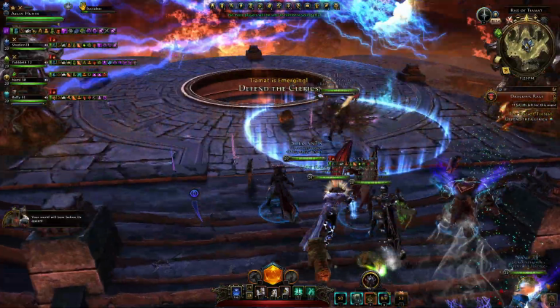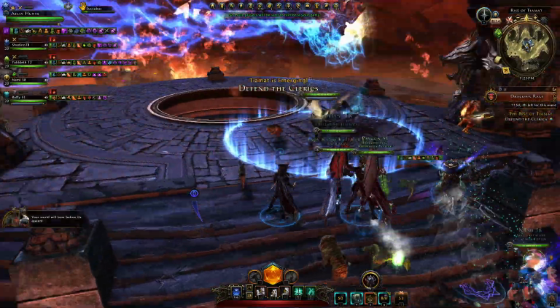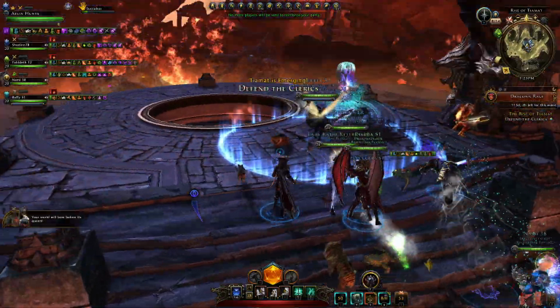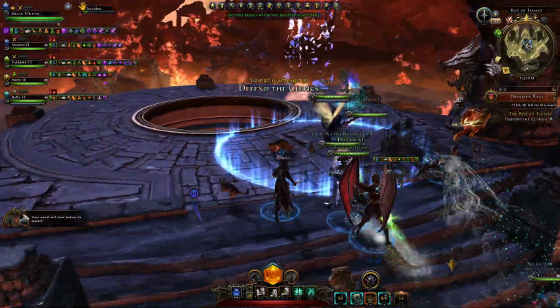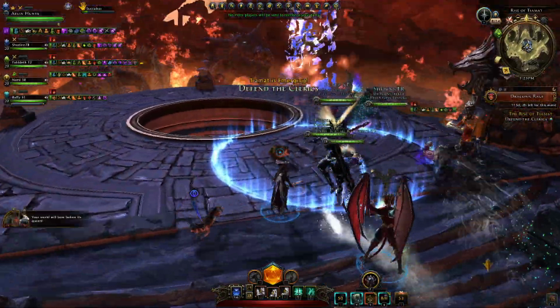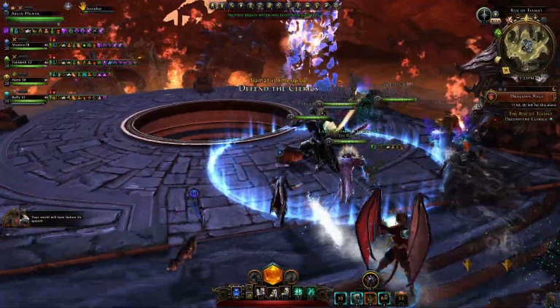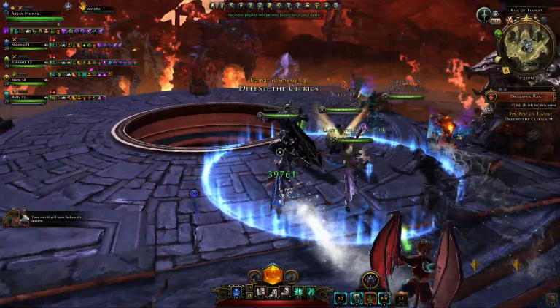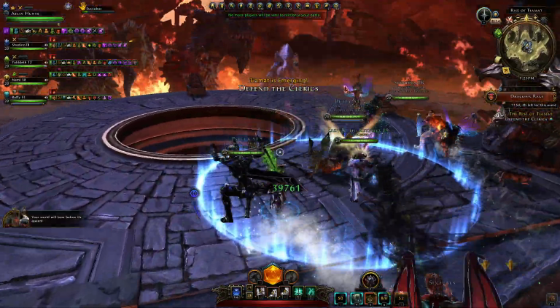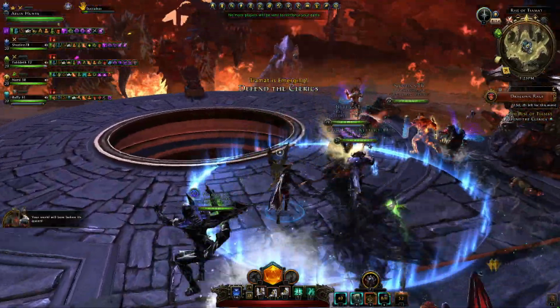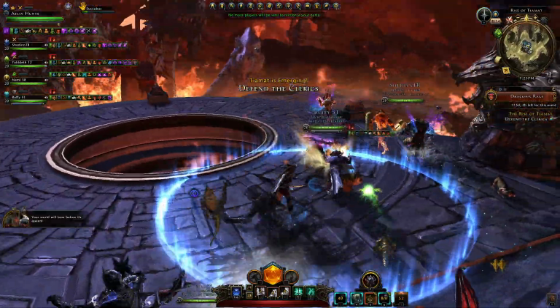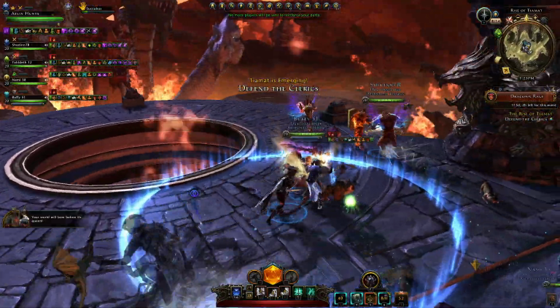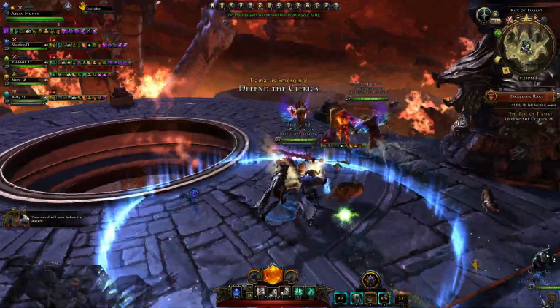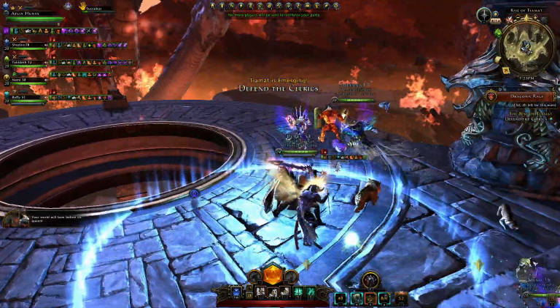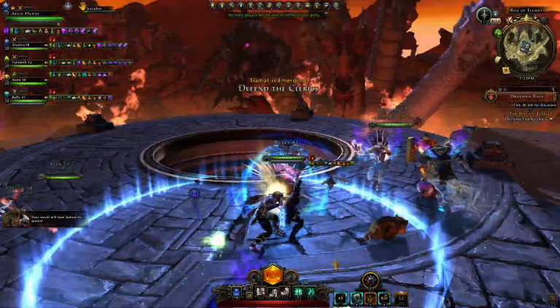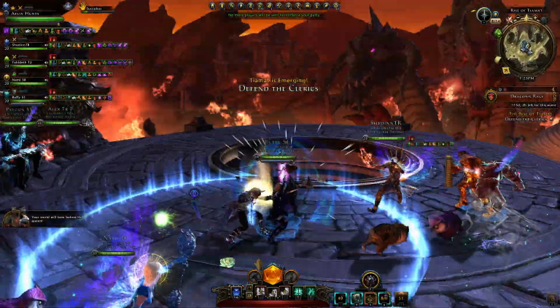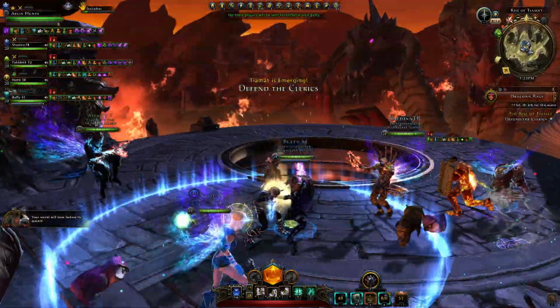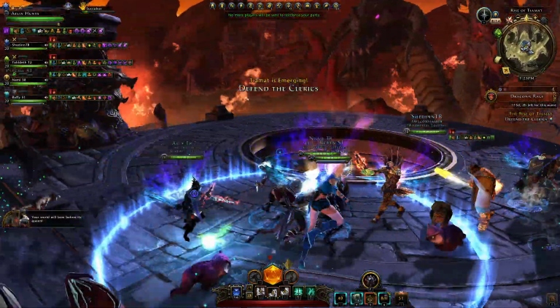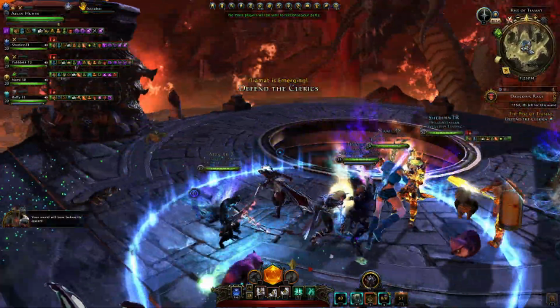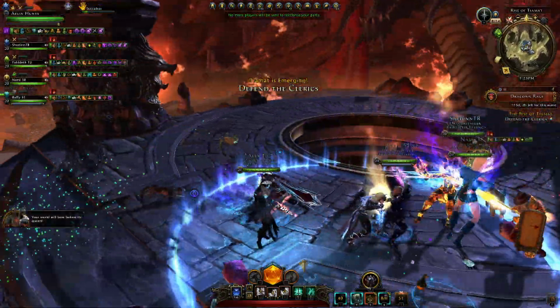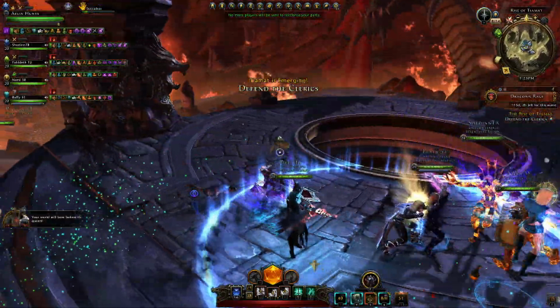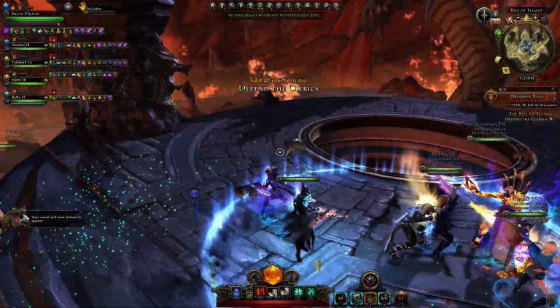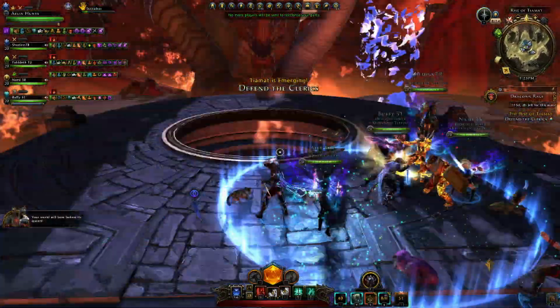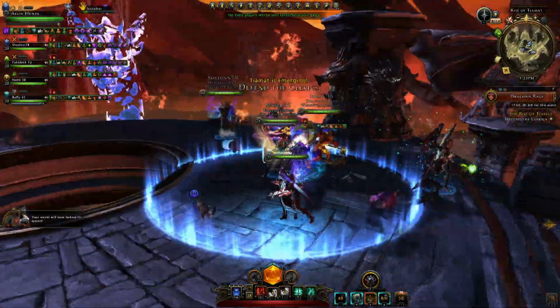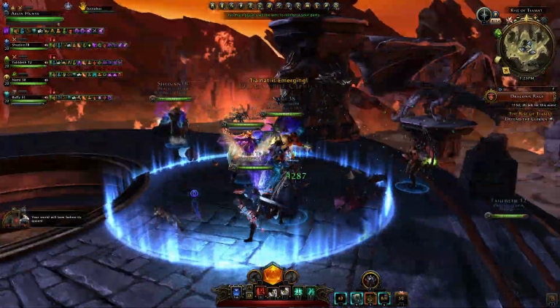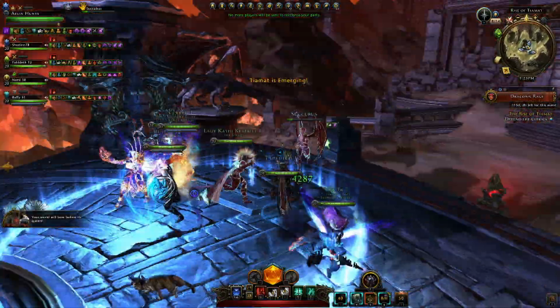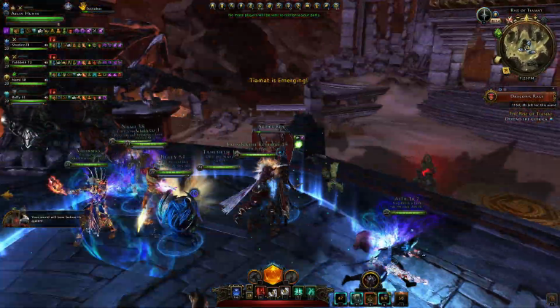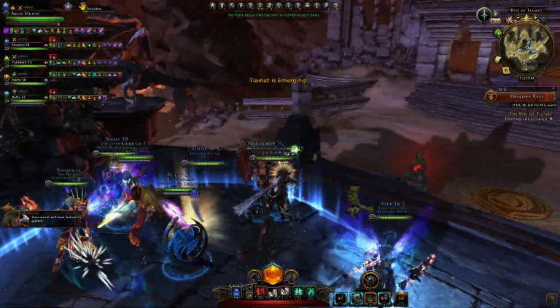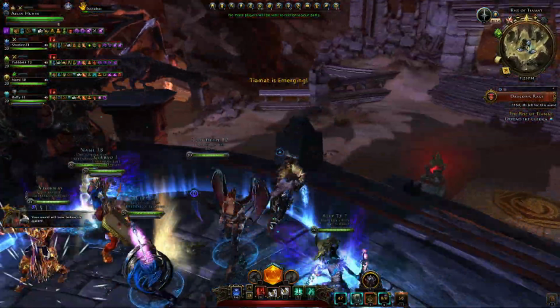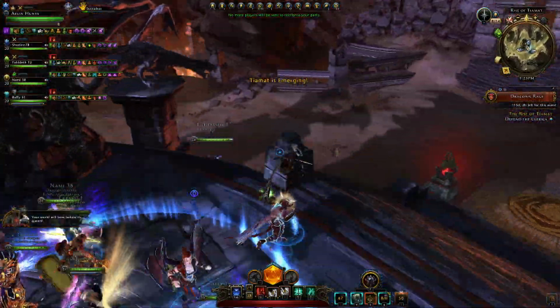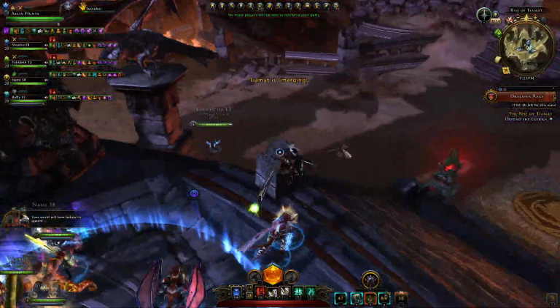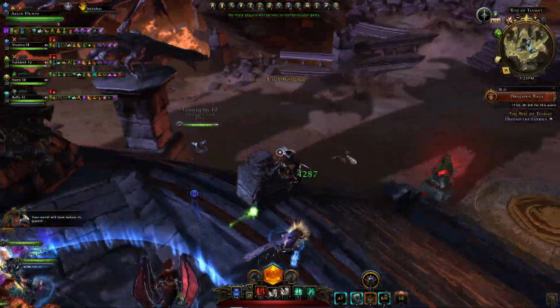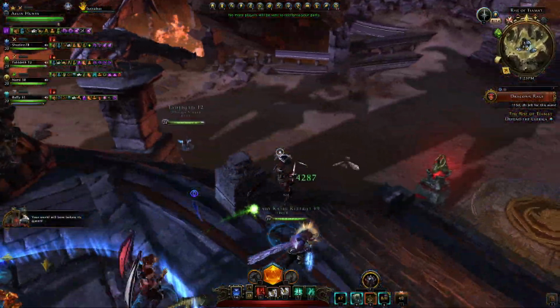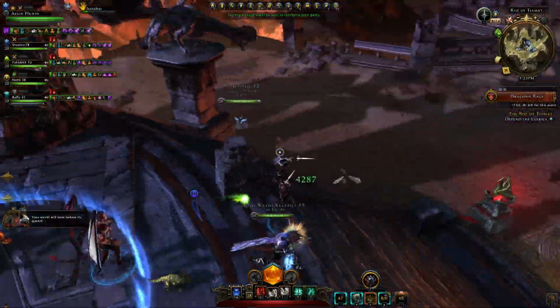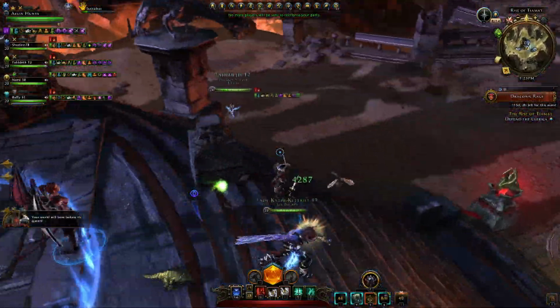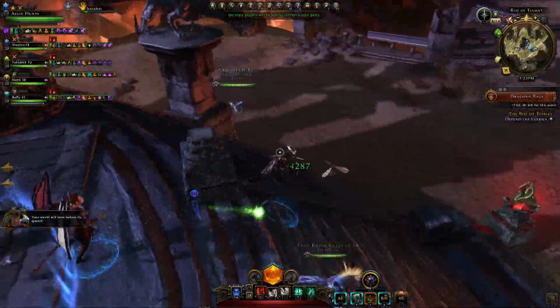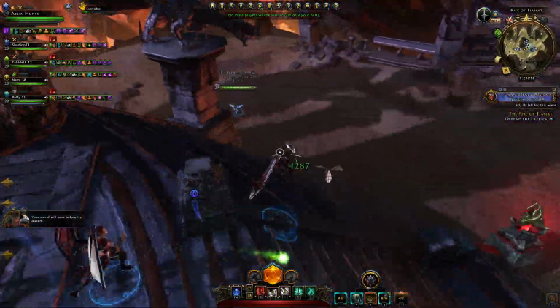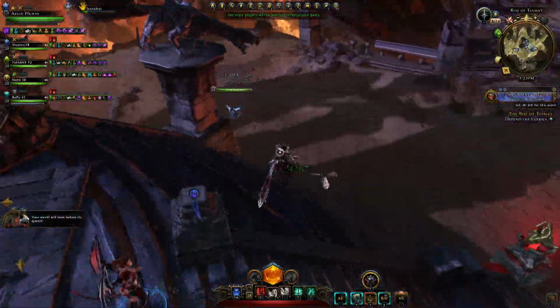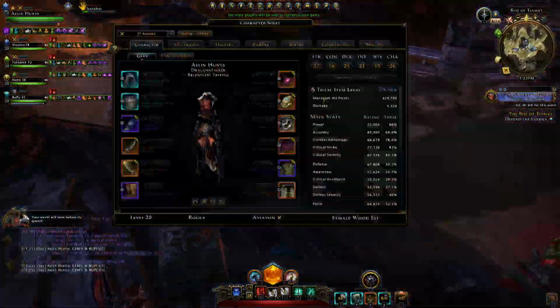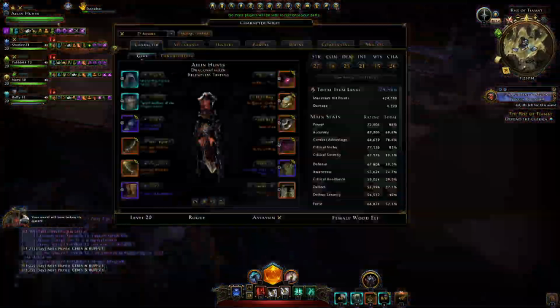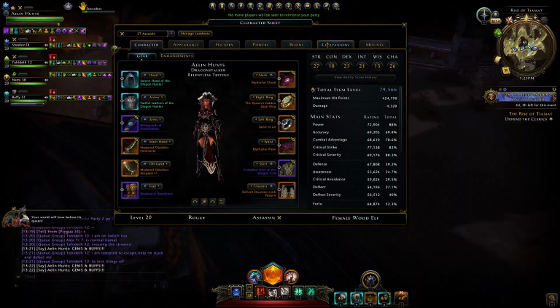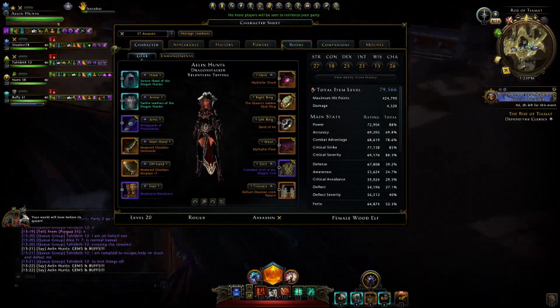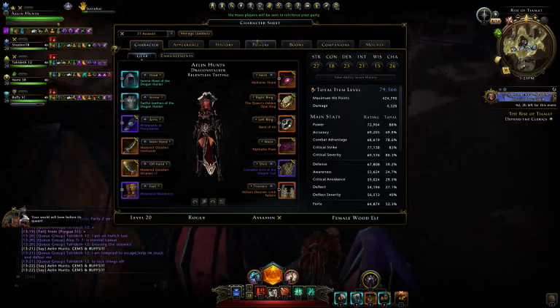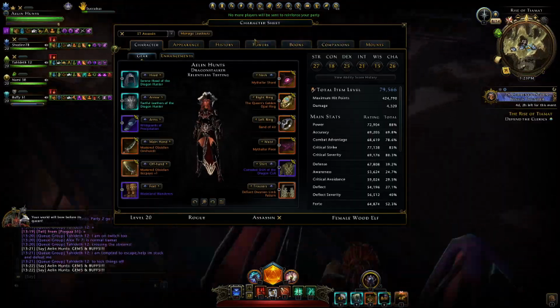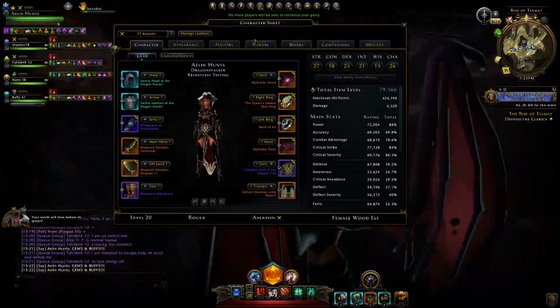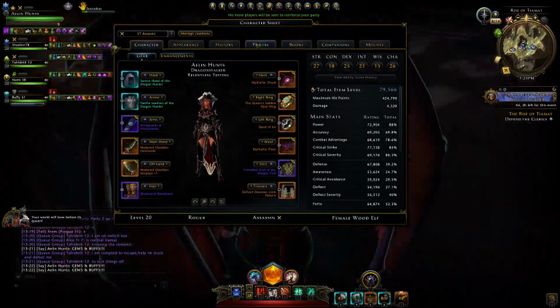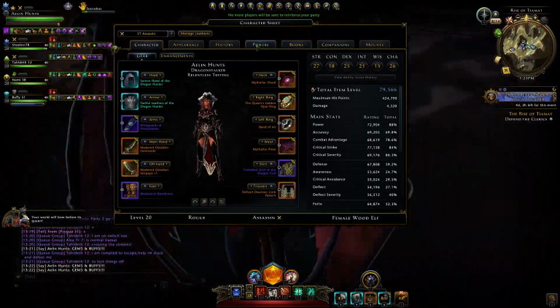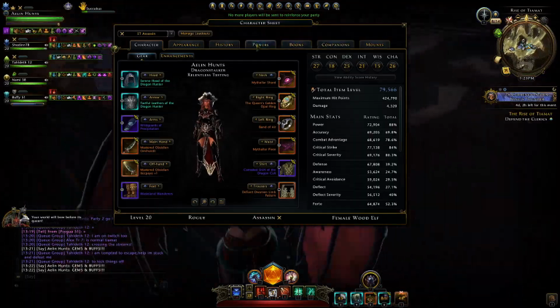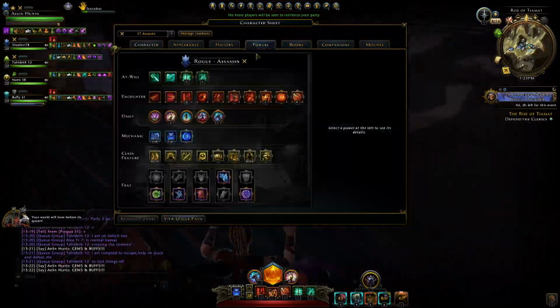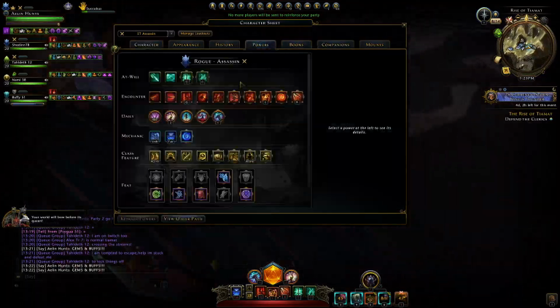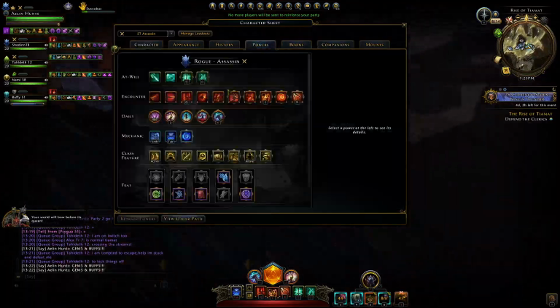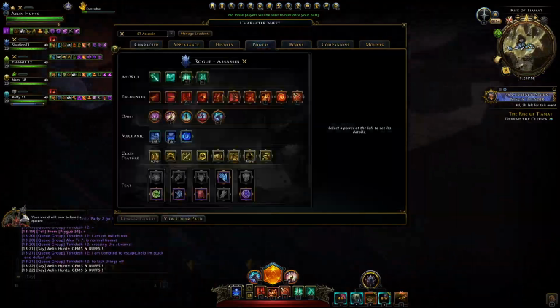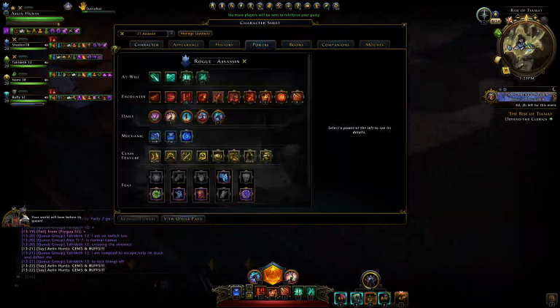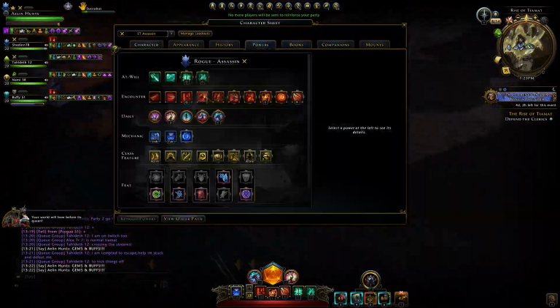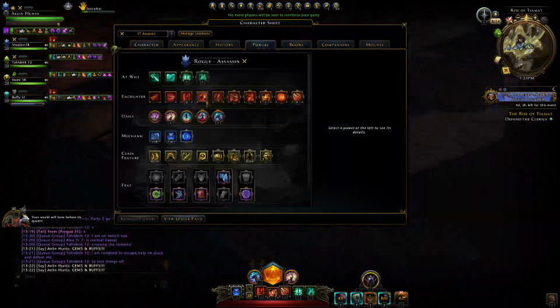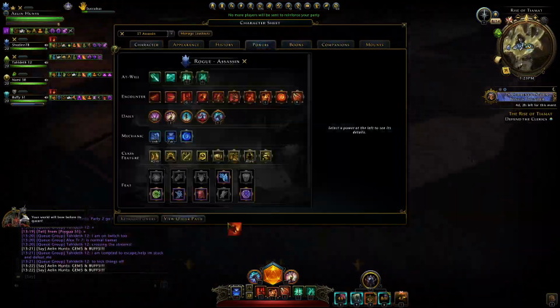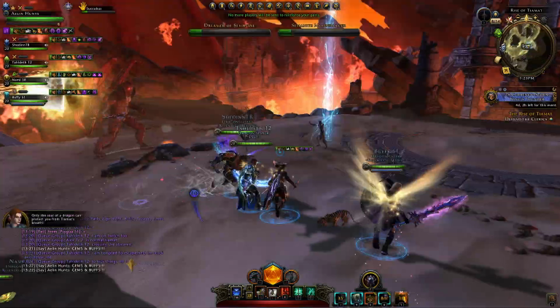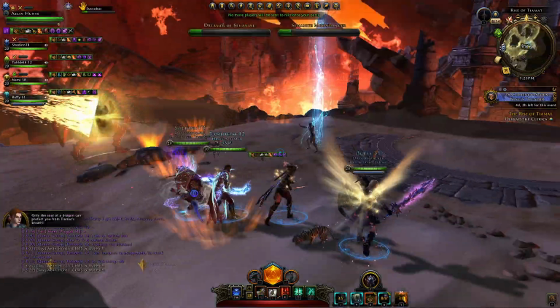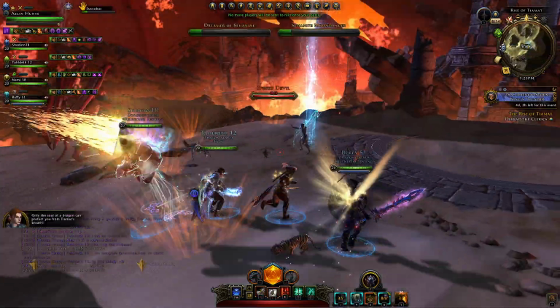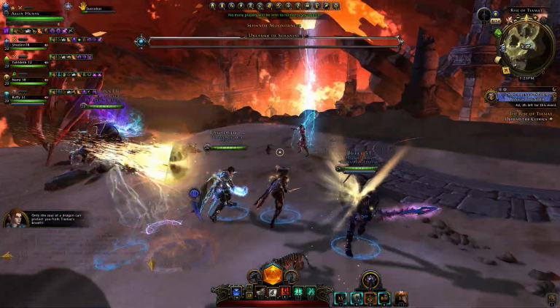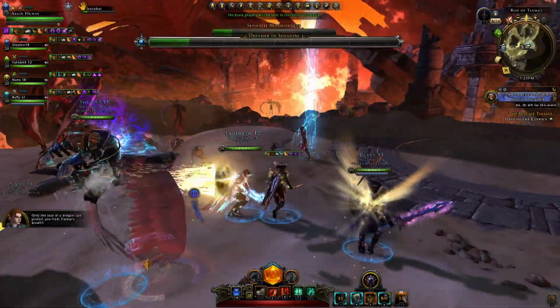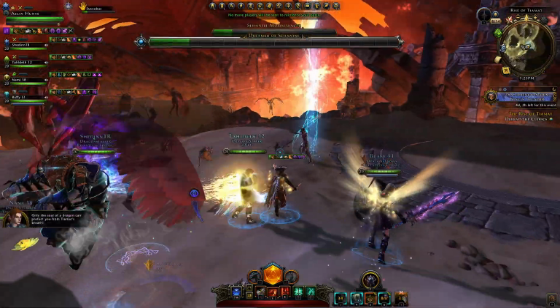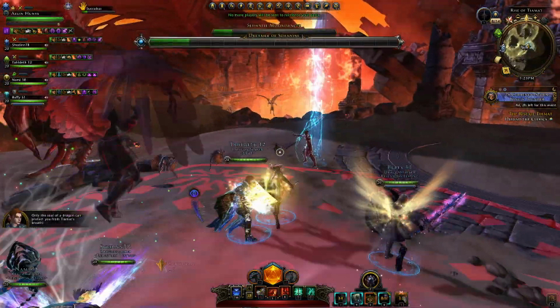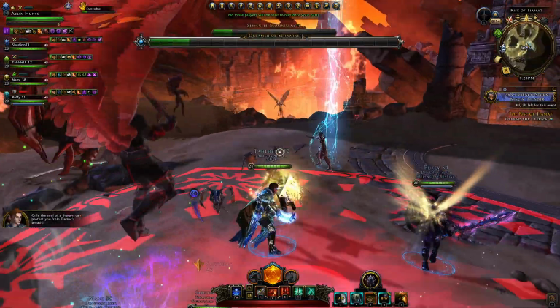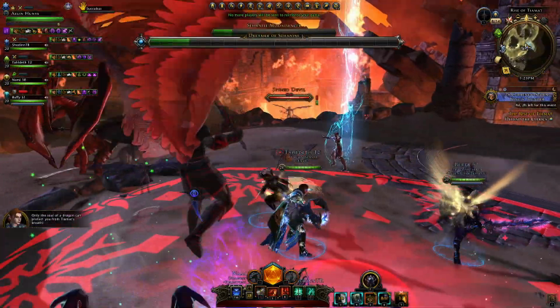Be careful of the bomb that Severin puts out that can knock you into the middle — and then you're dead. Severin may disappear and then one of the dragons will breathe on you. Healers just need to be on the ball and protect everybody. Then you kill Severin.